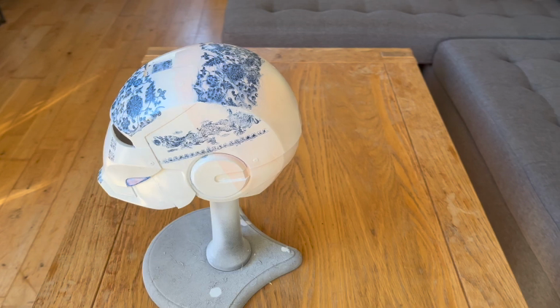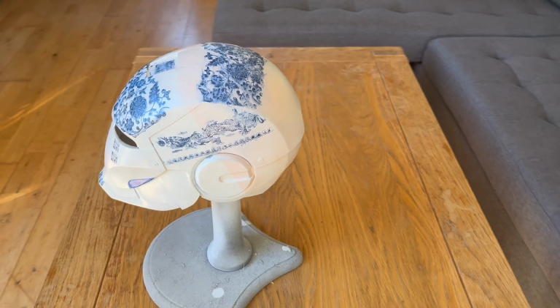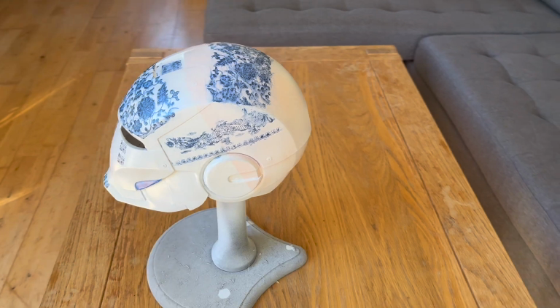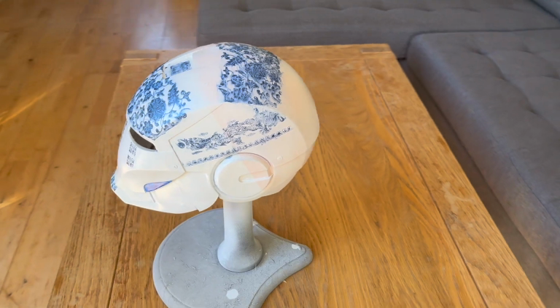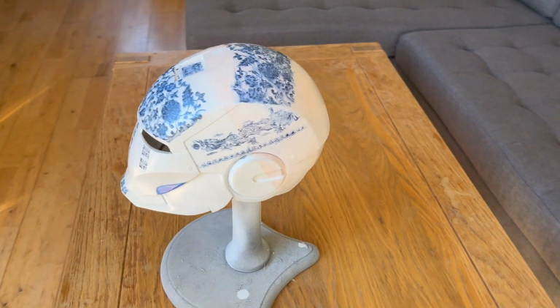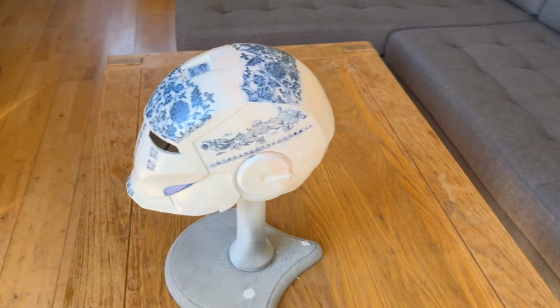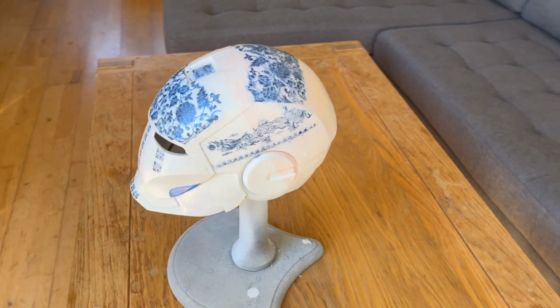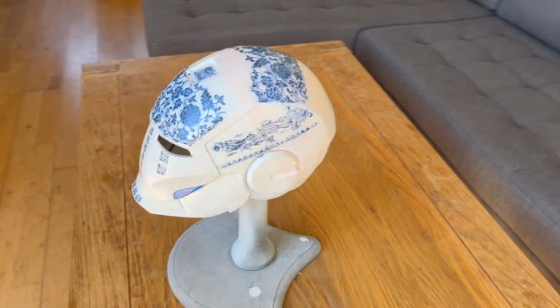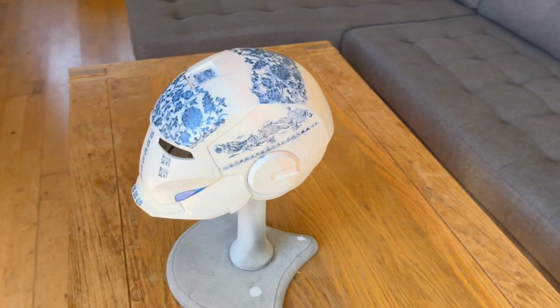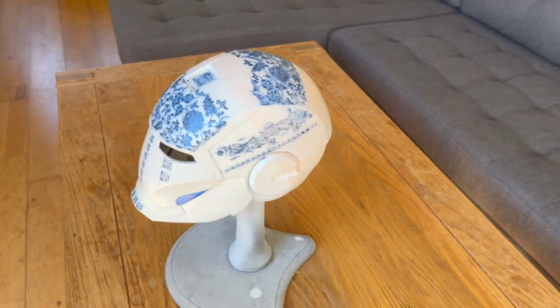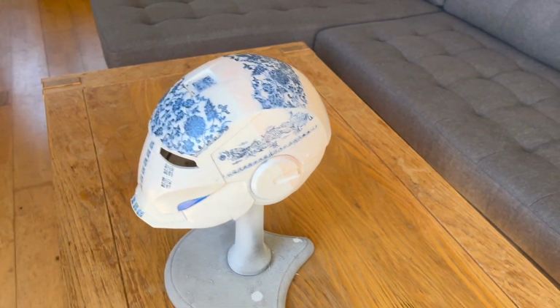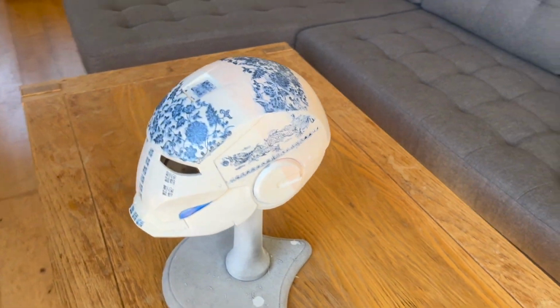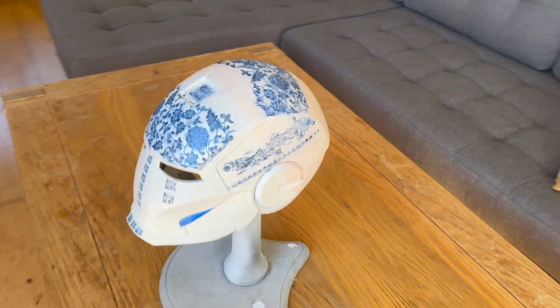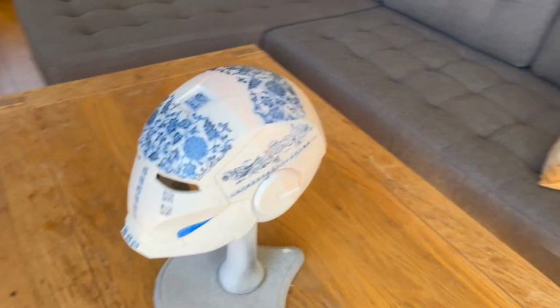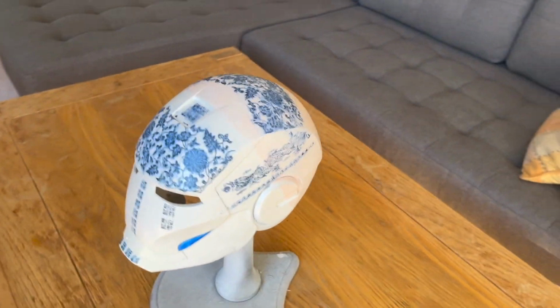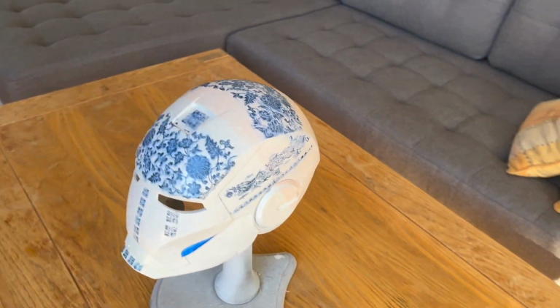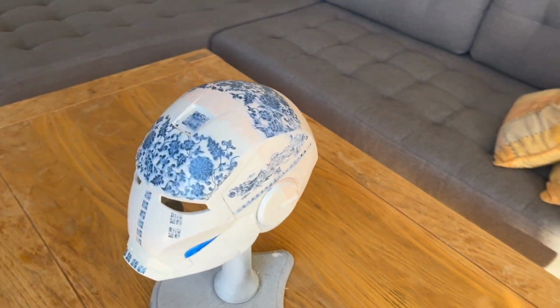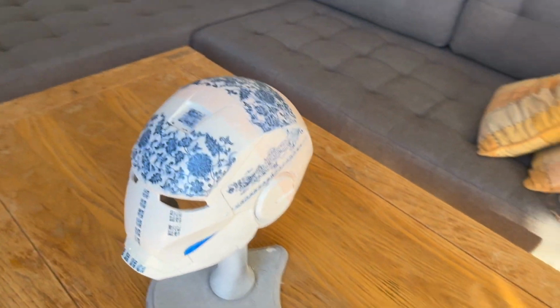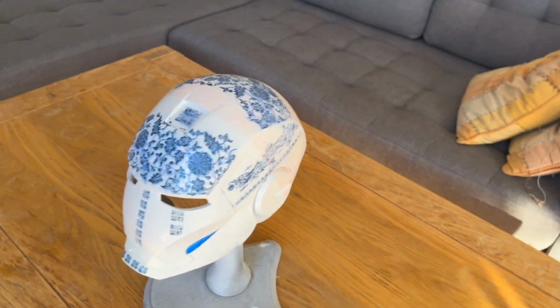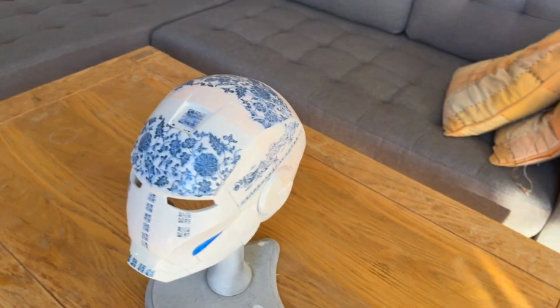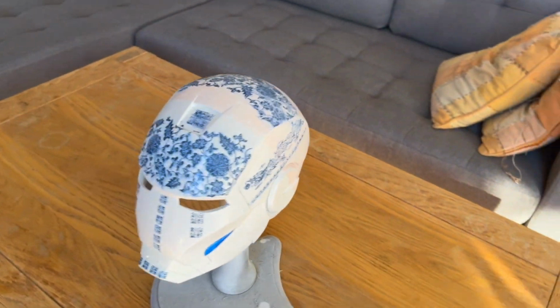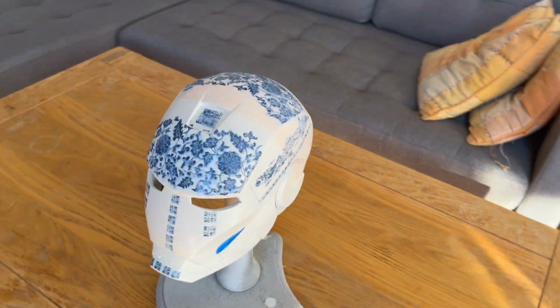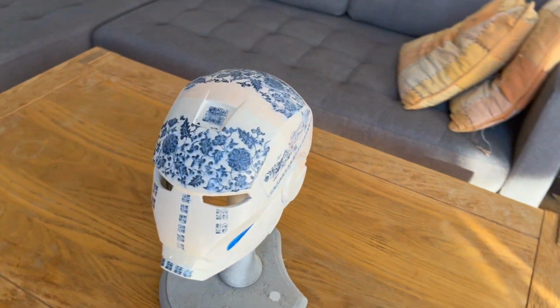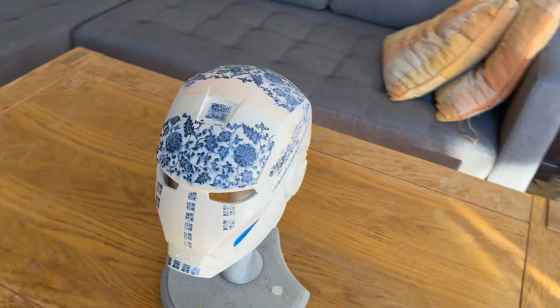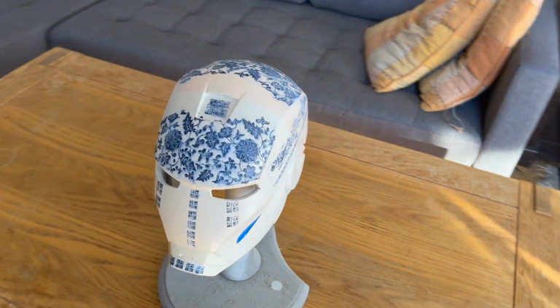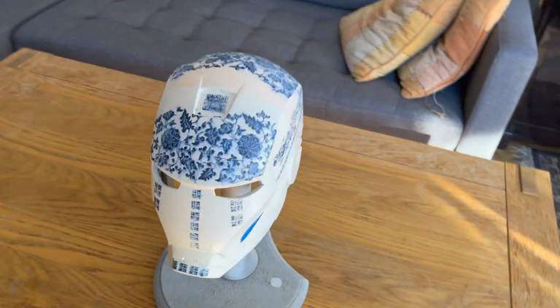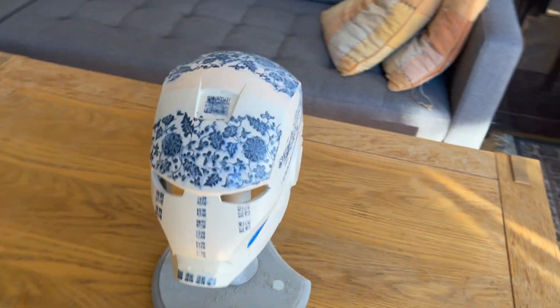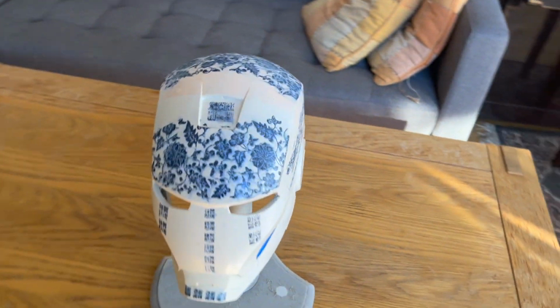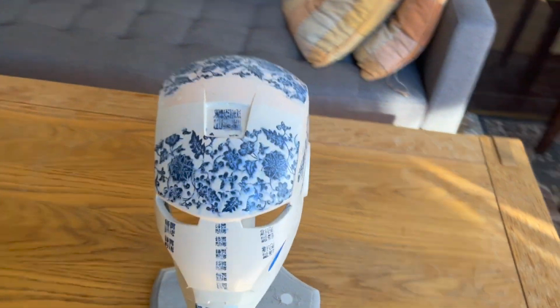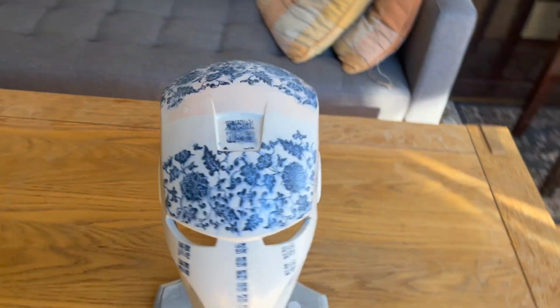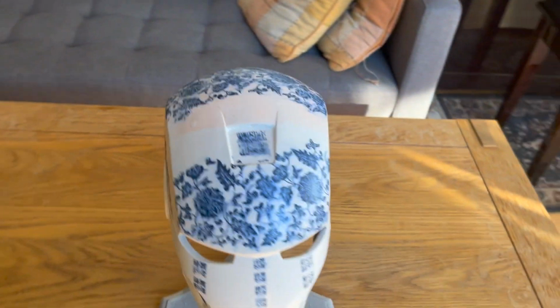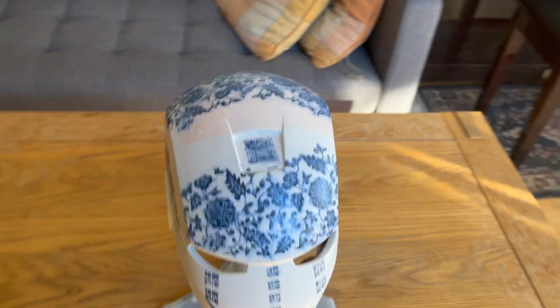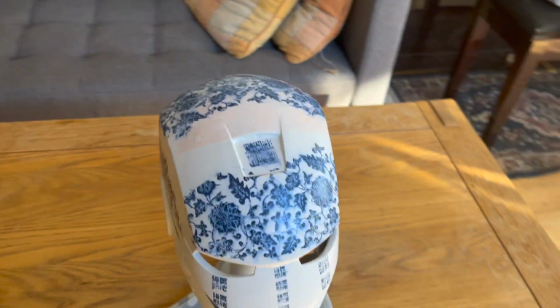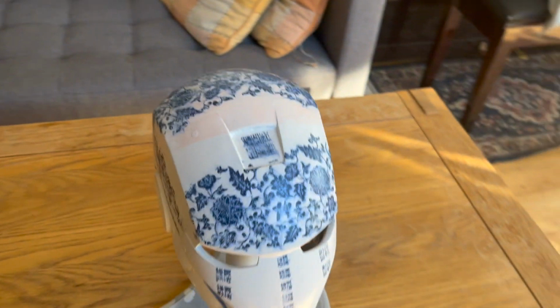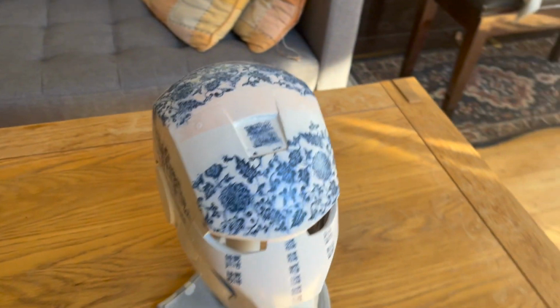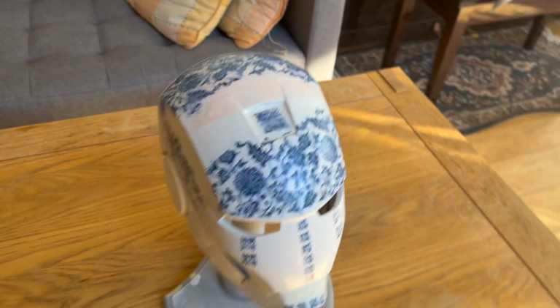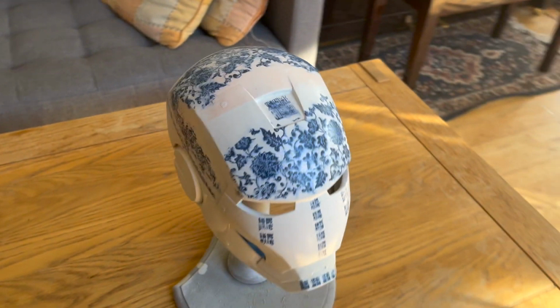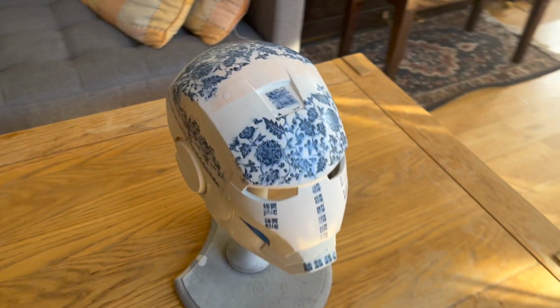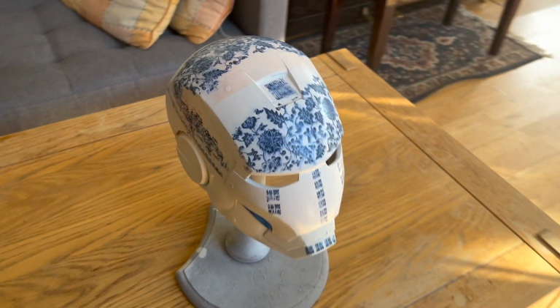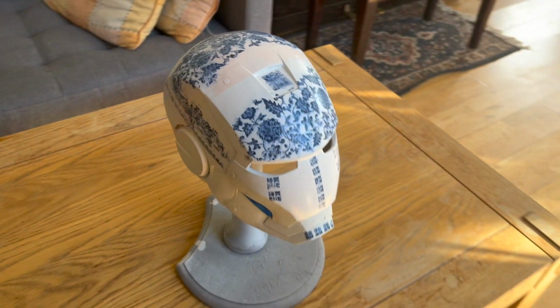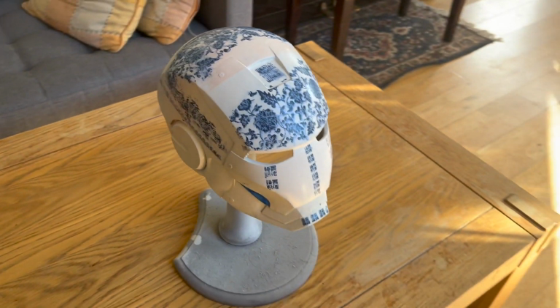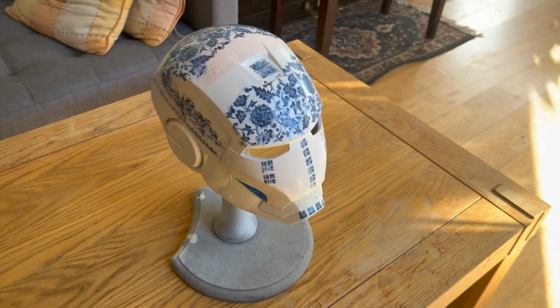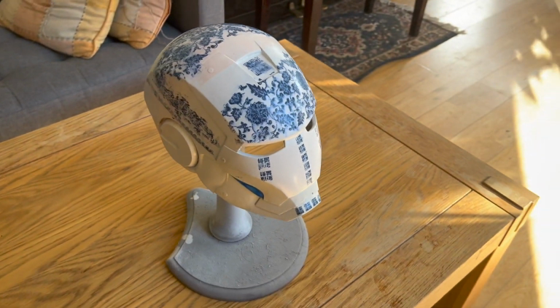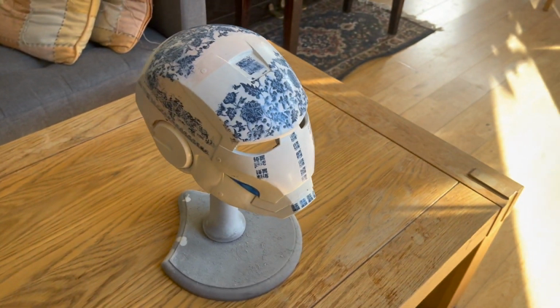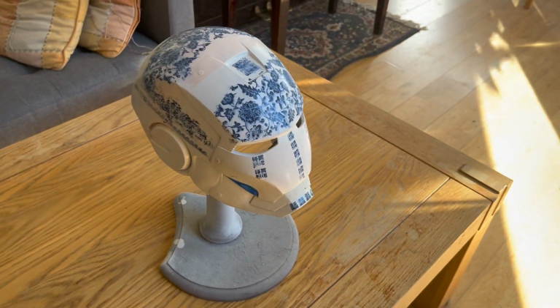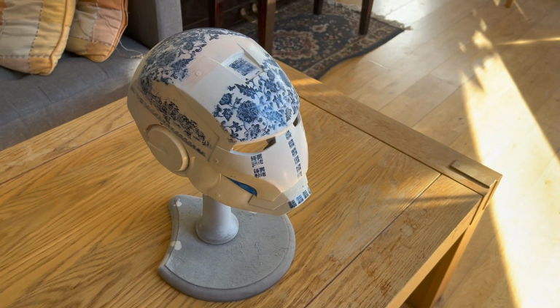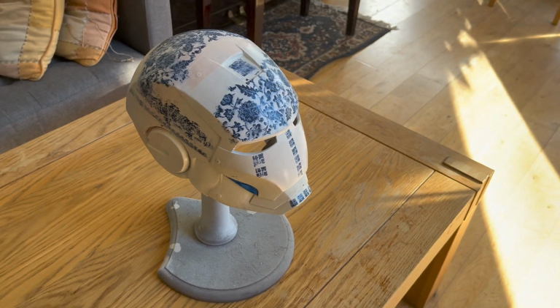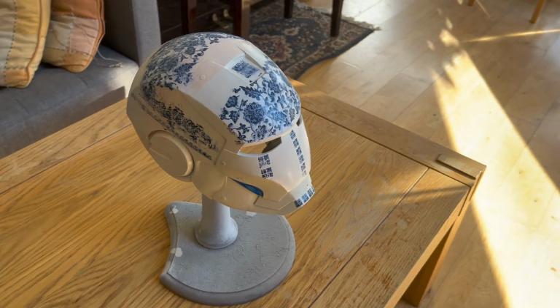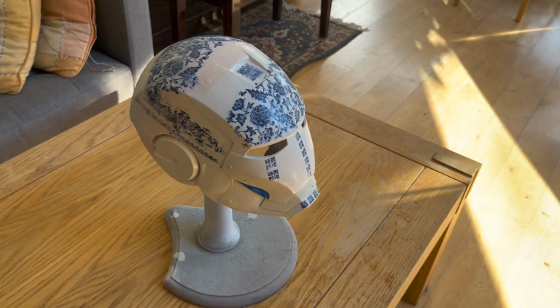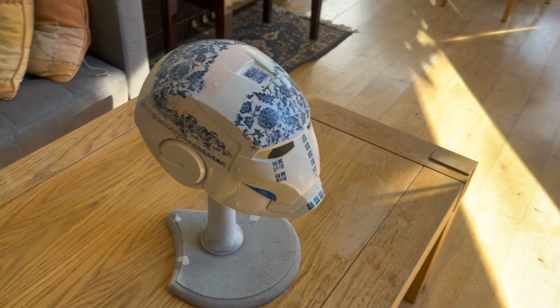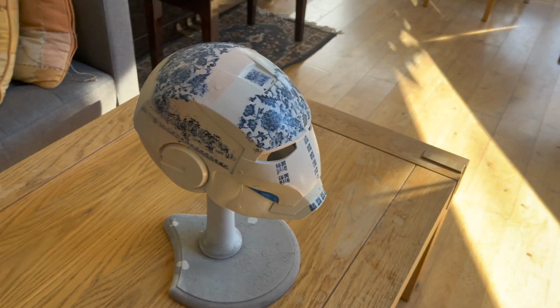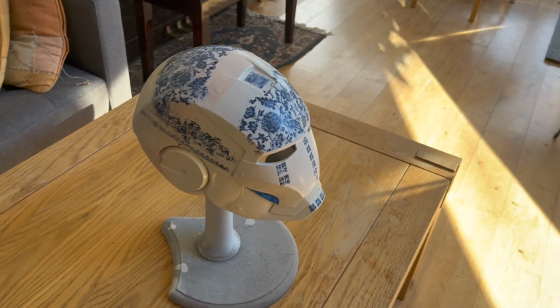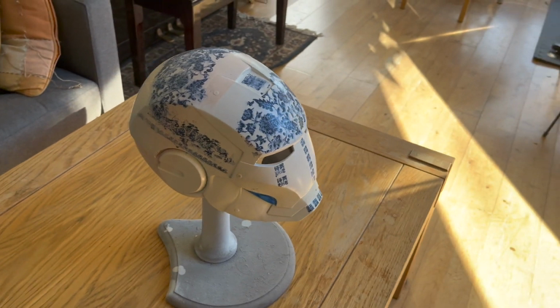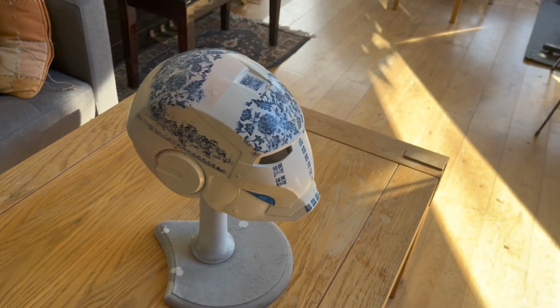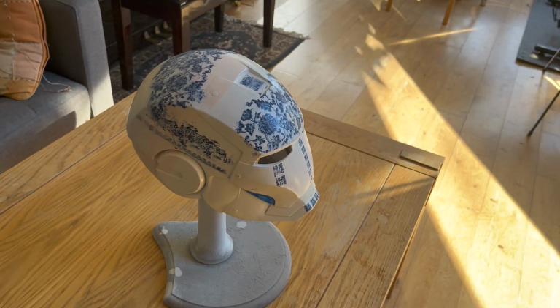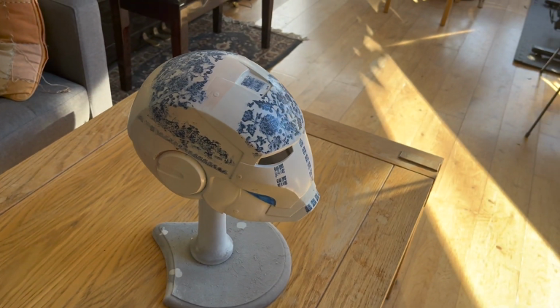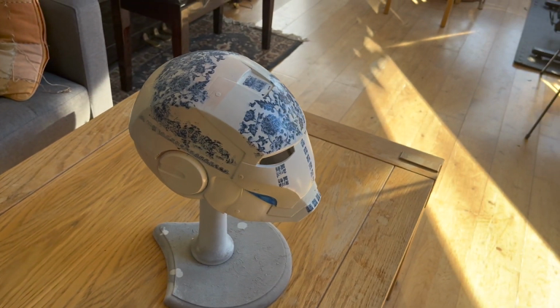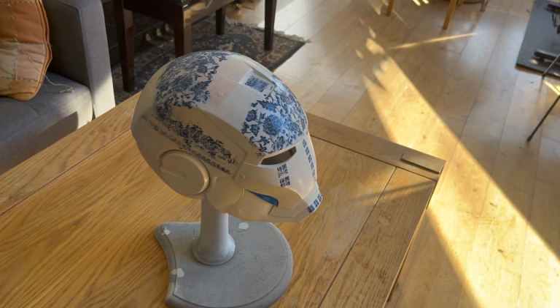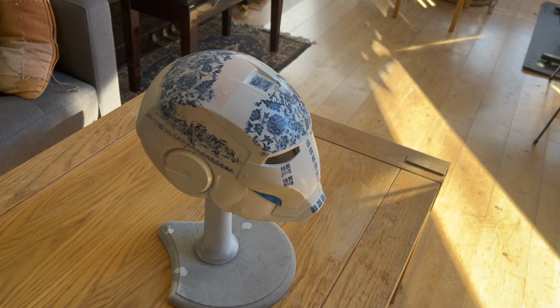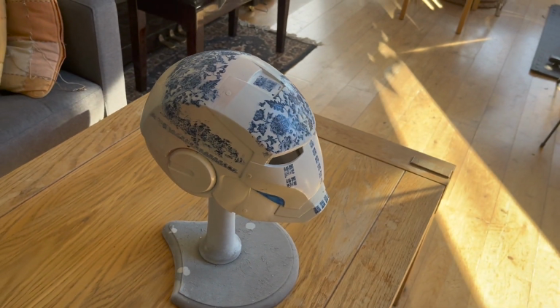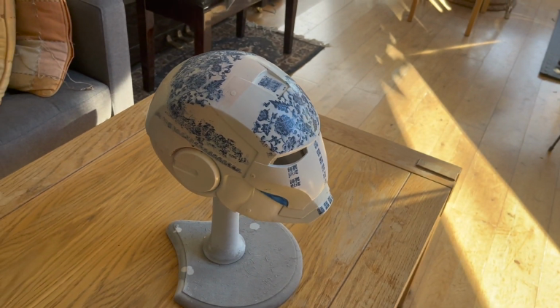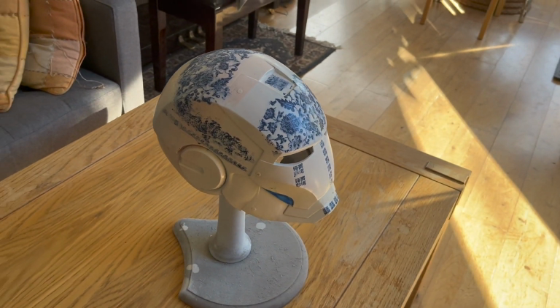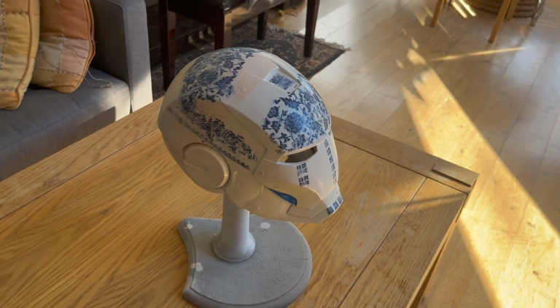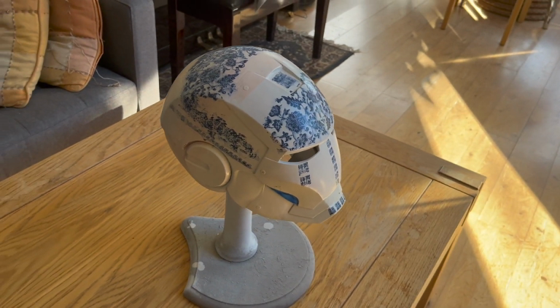Hey guys, thanks for clicking into the video. In this one we're going to be covering the printing, priming, painting and finishing of this porcelain inspired Ironman helmet.